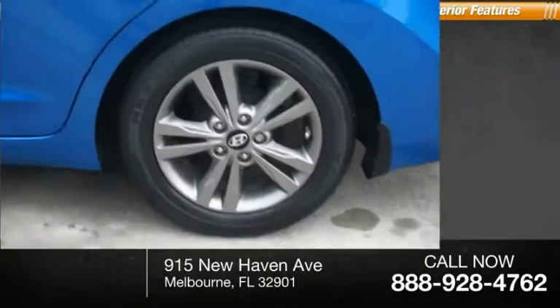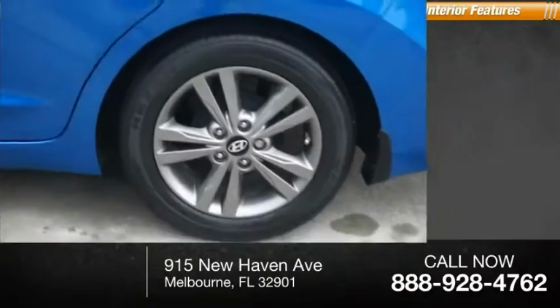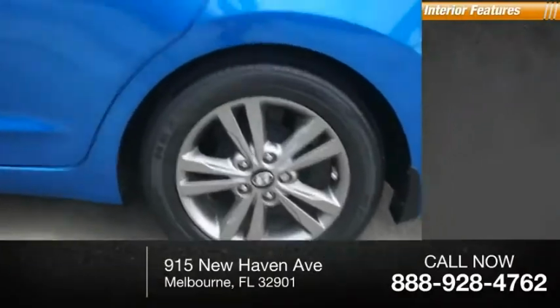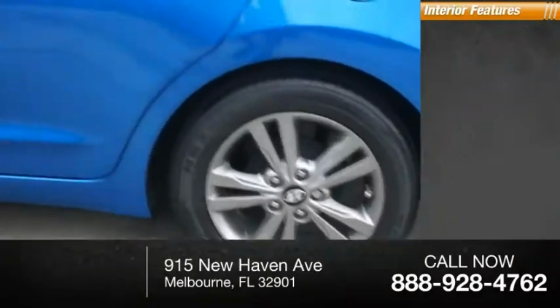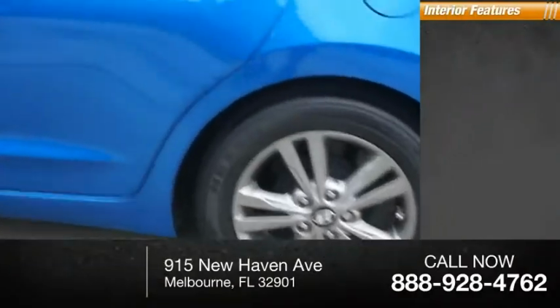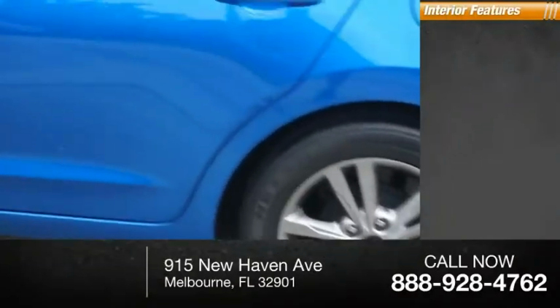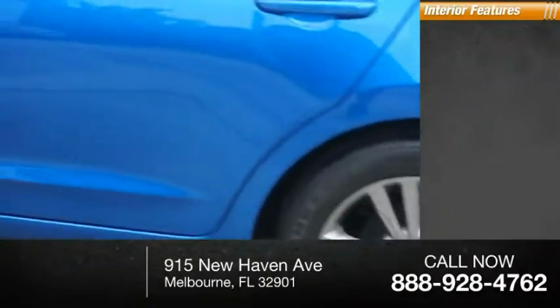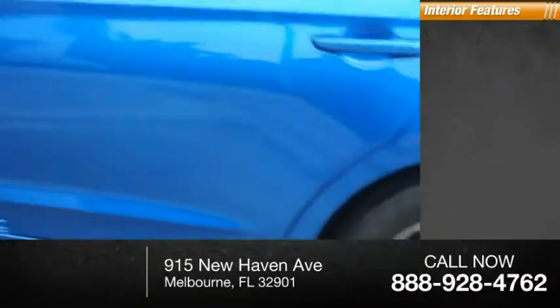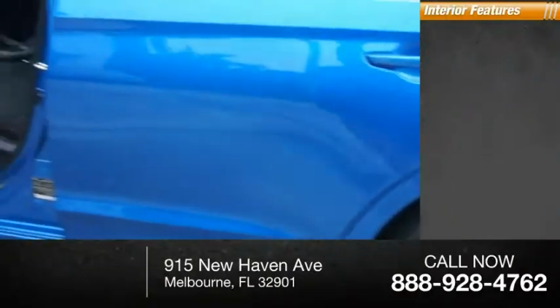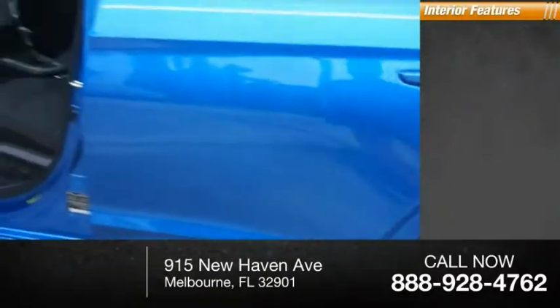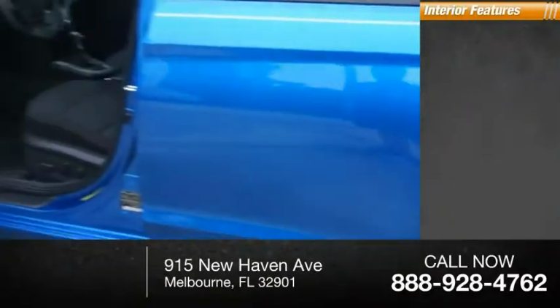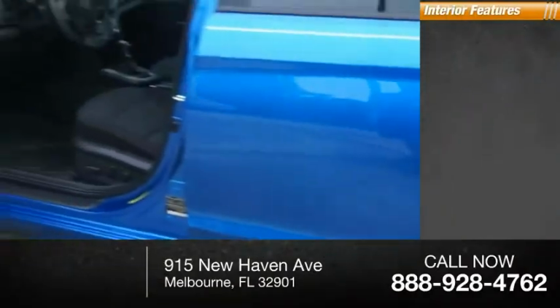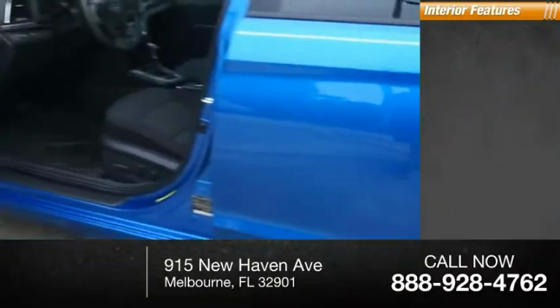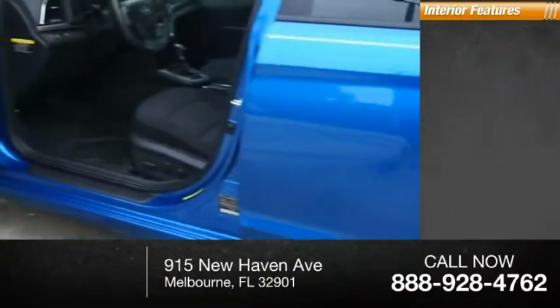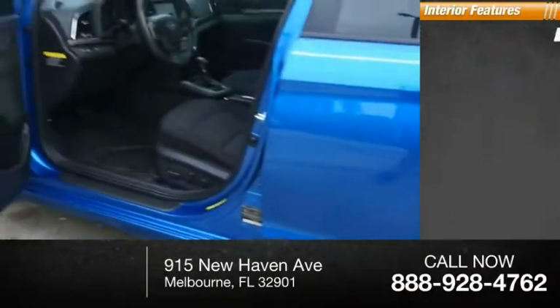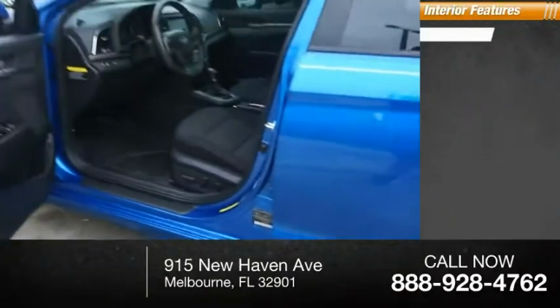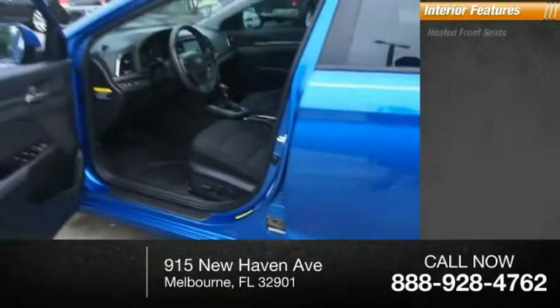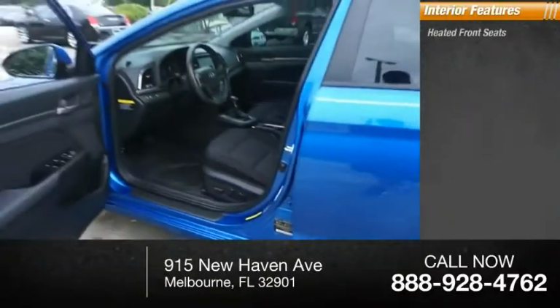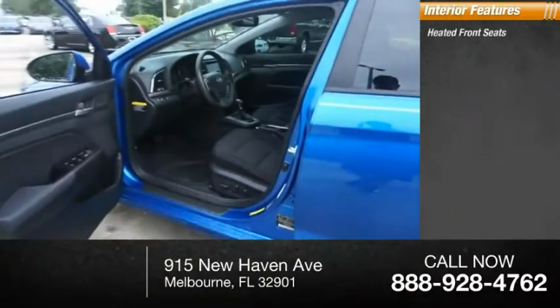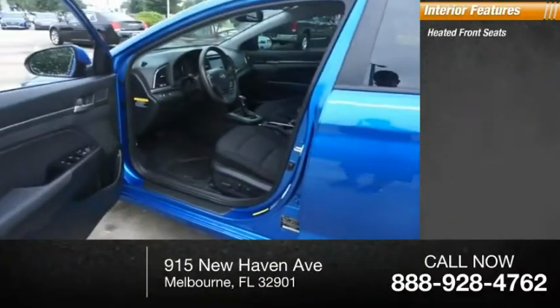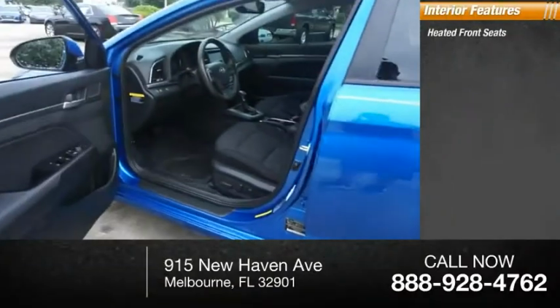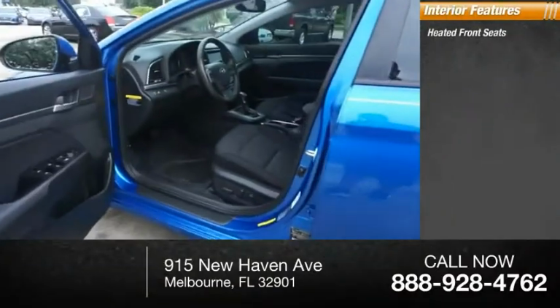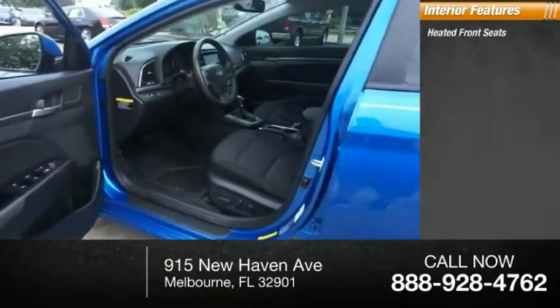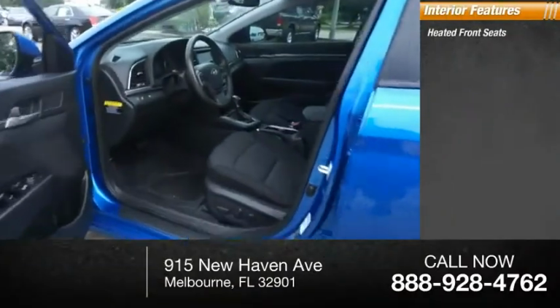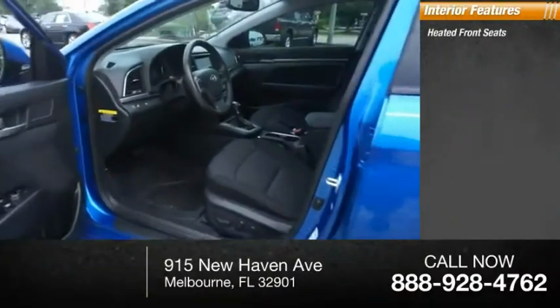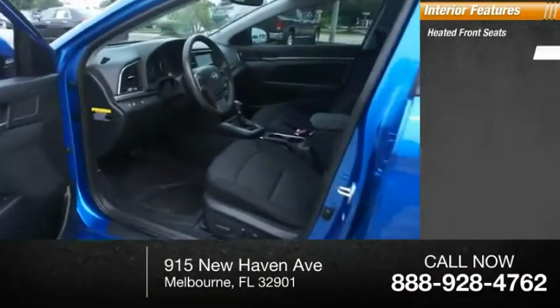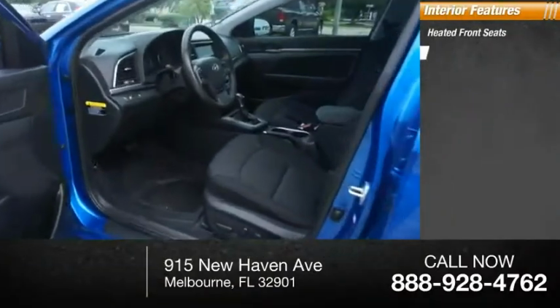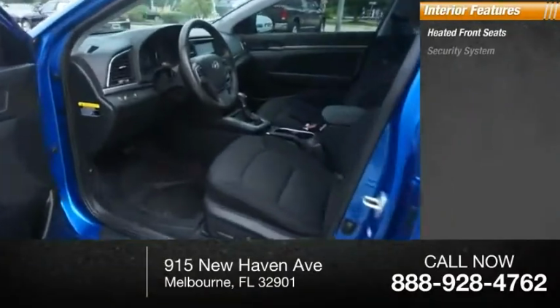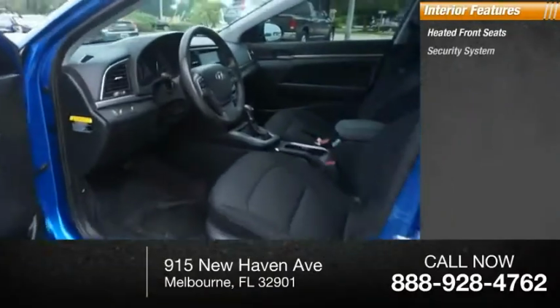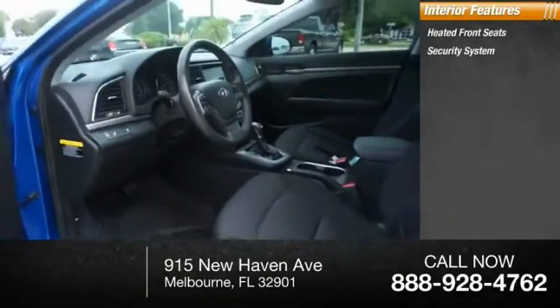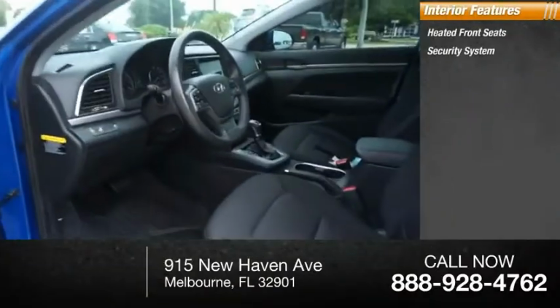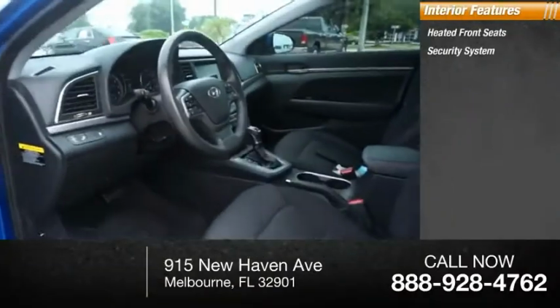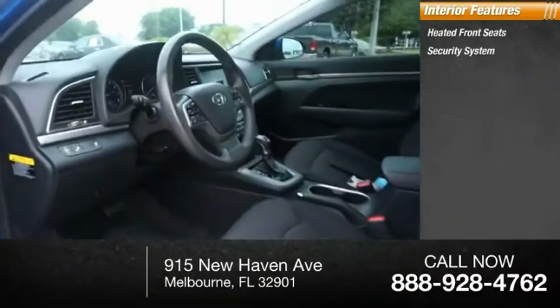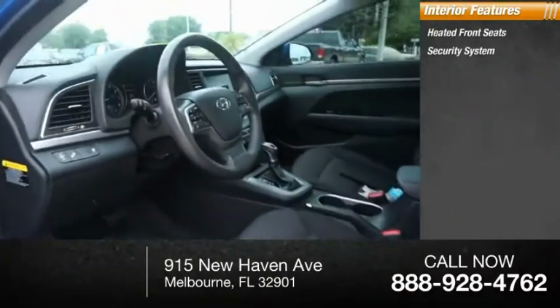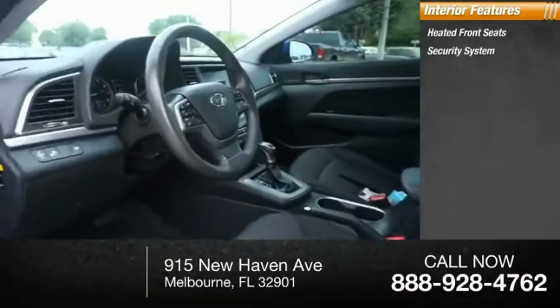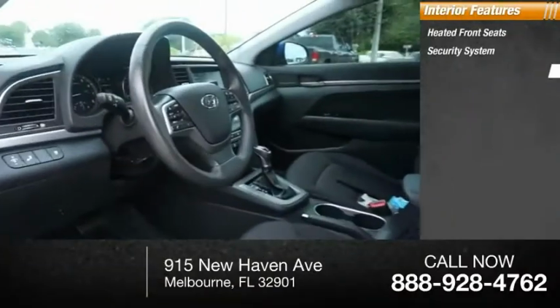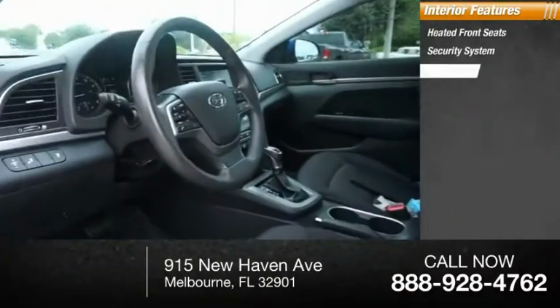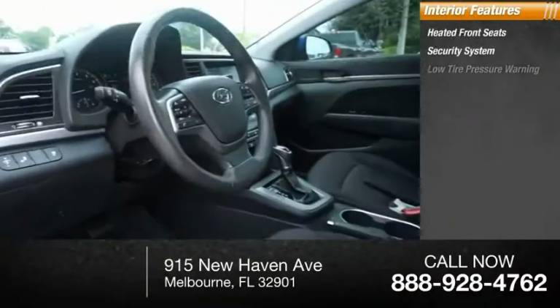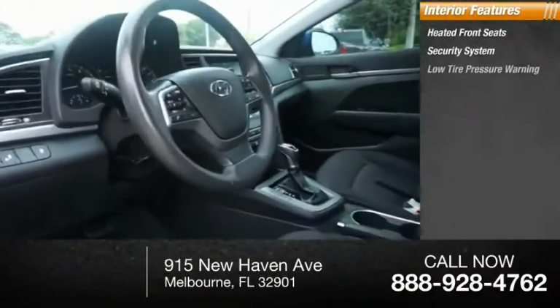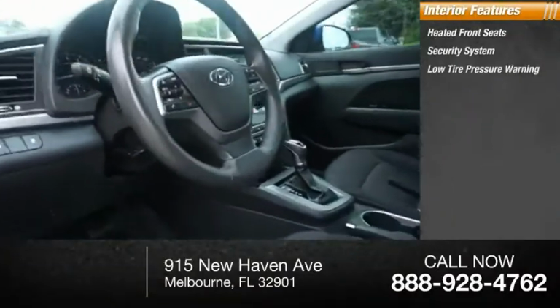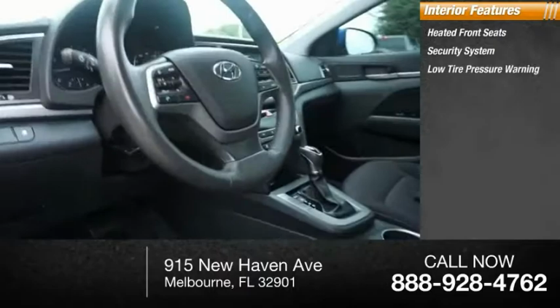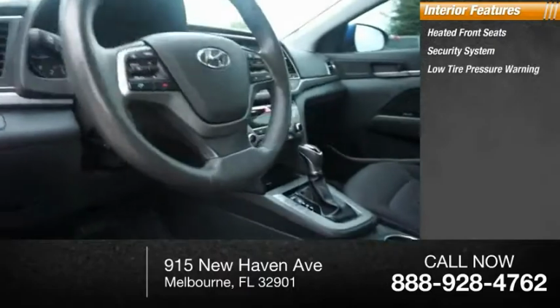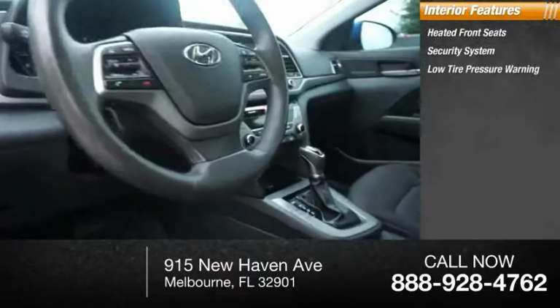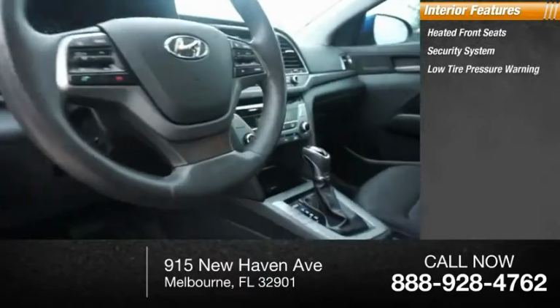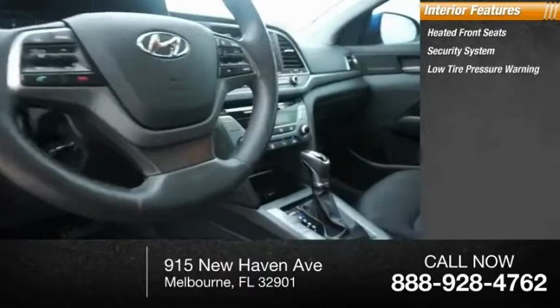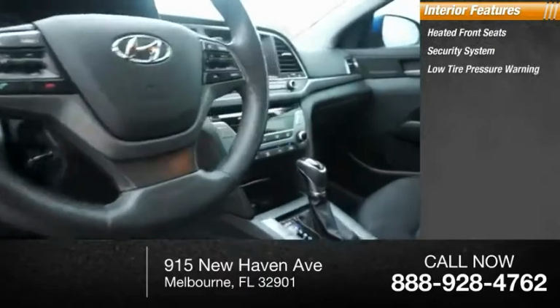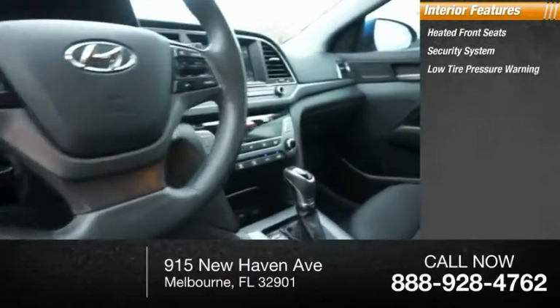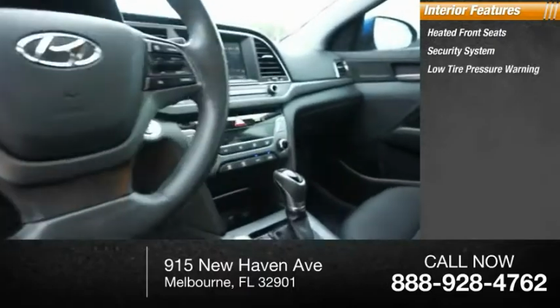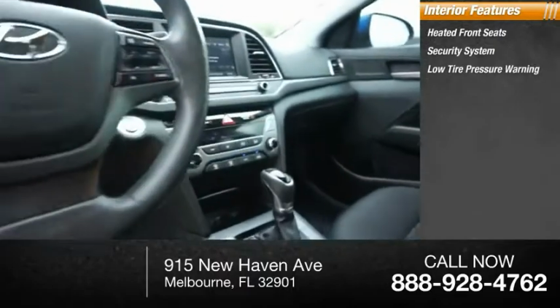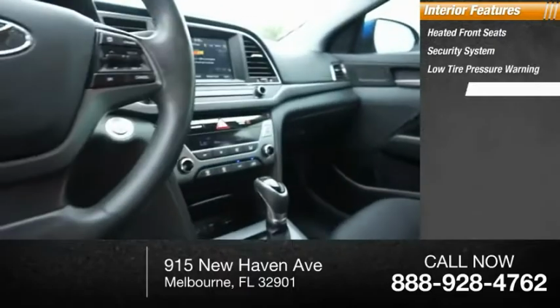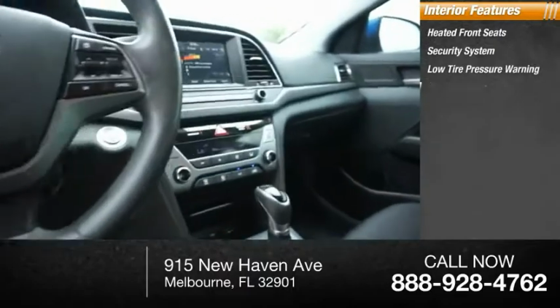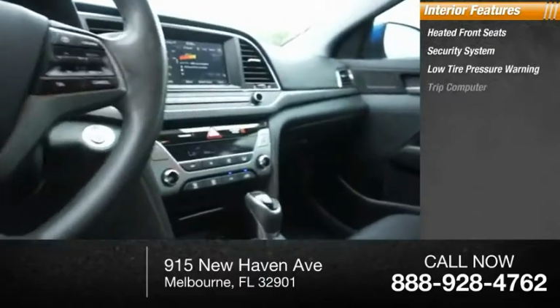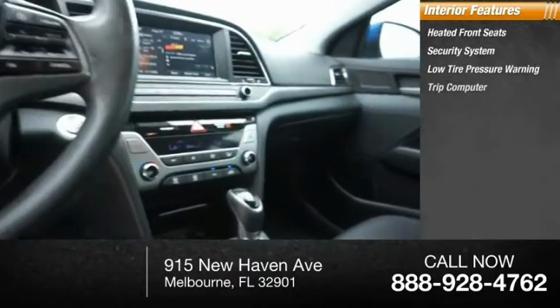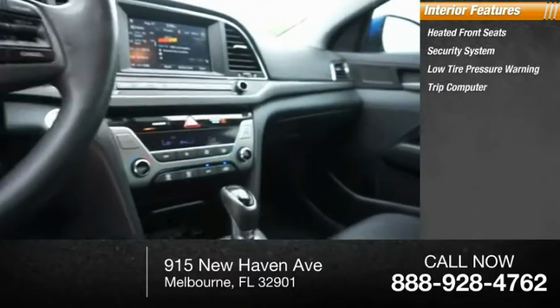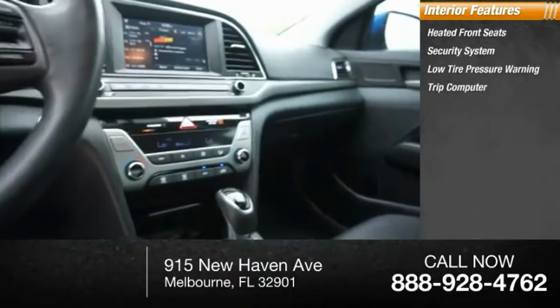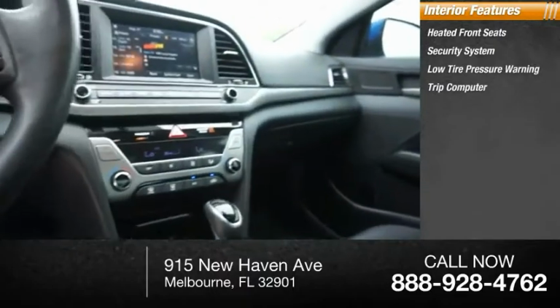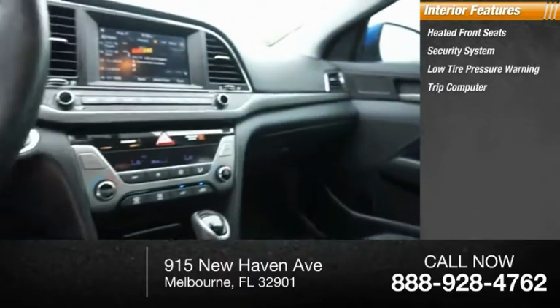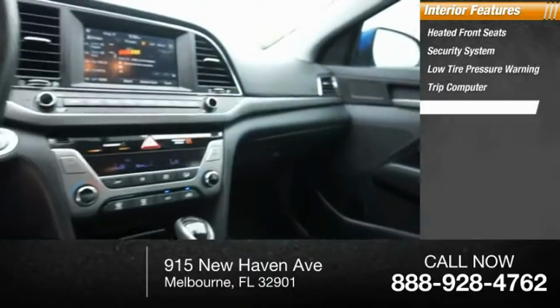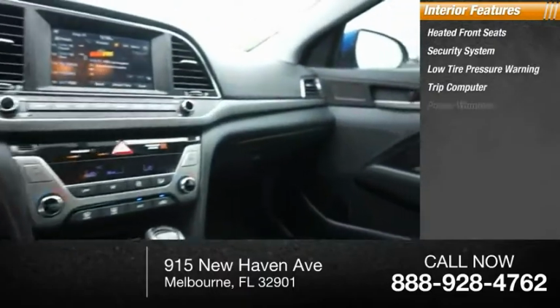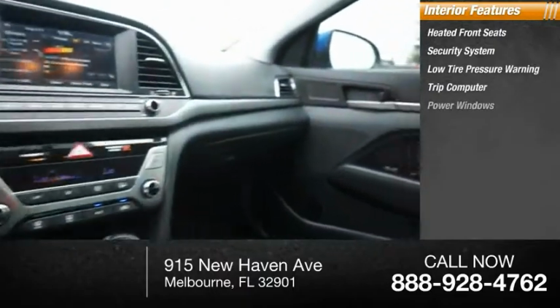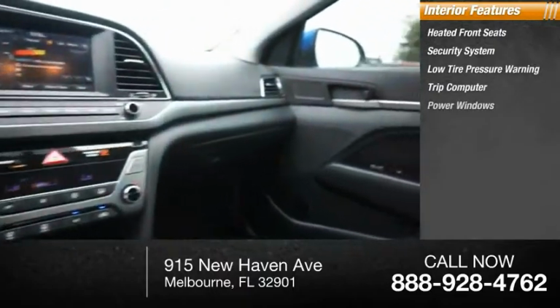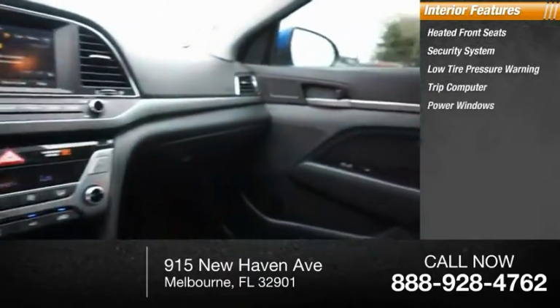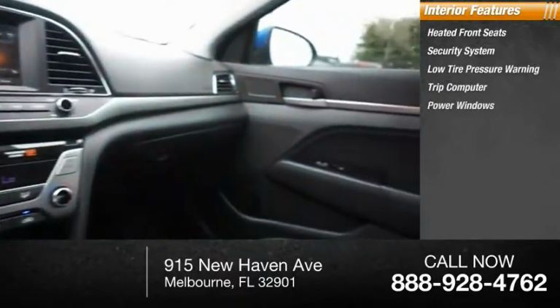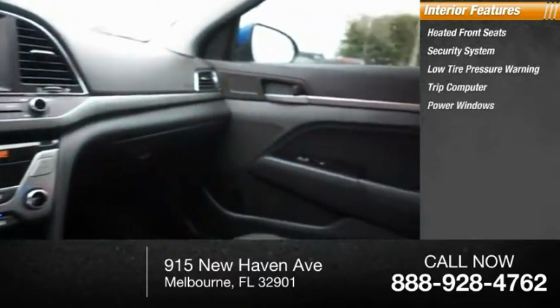Inside you'll find heated front seats, security system, low-tire pressure warning, trip computer, power windows.